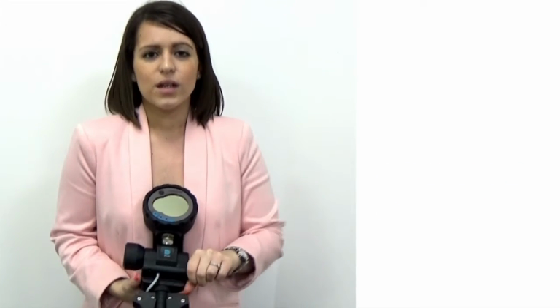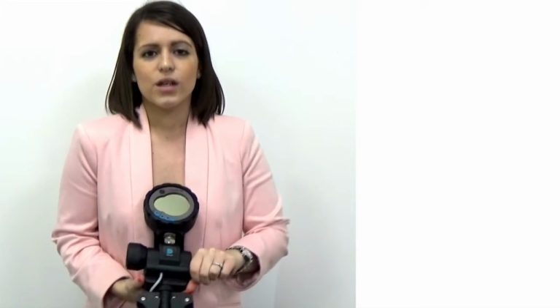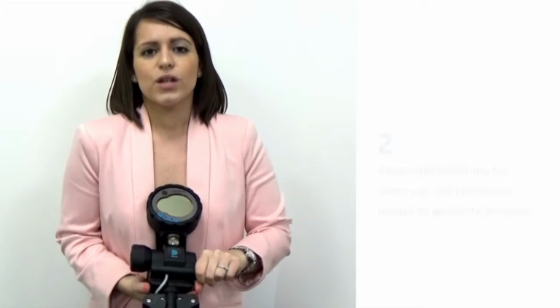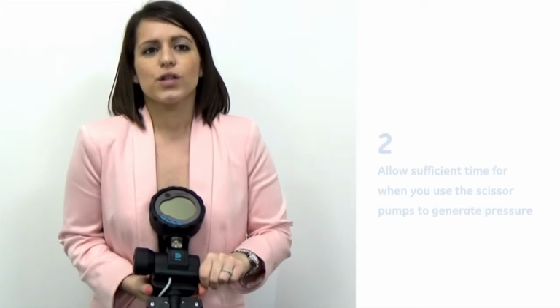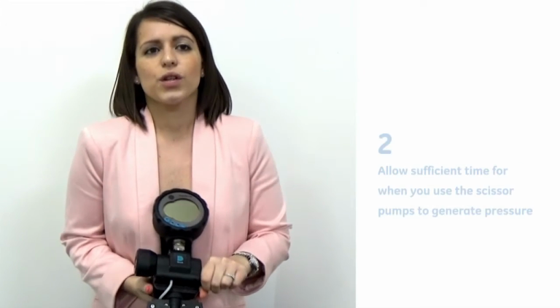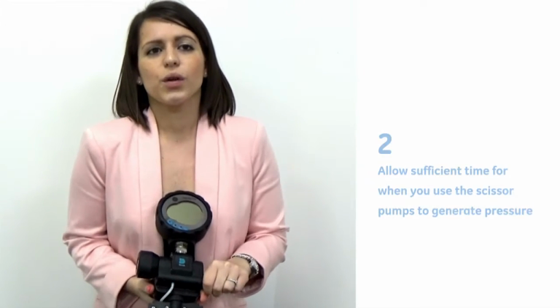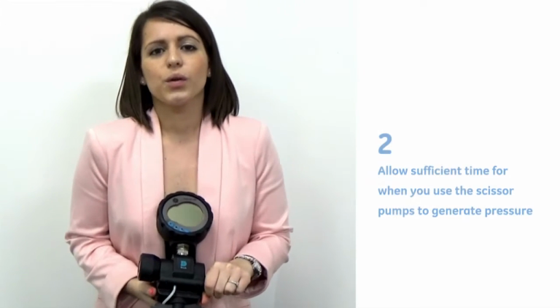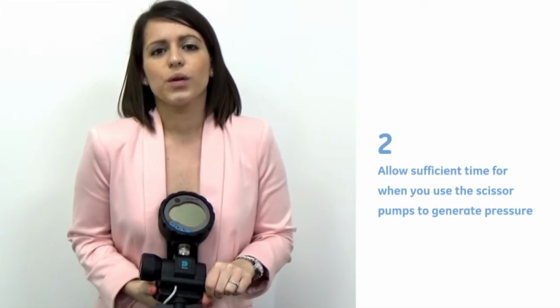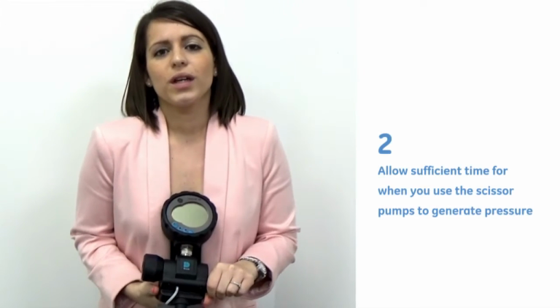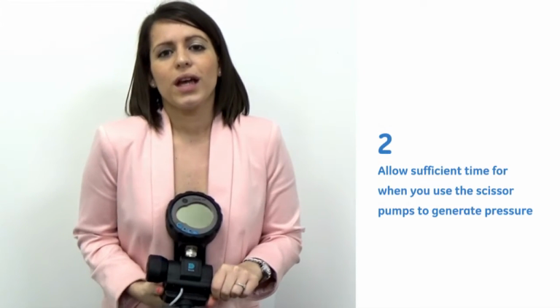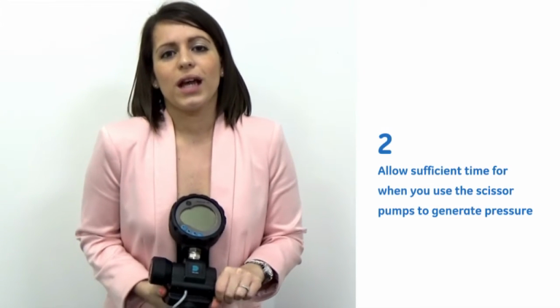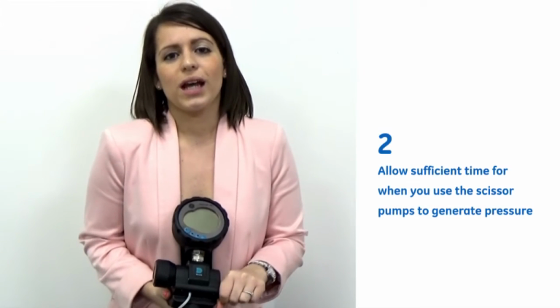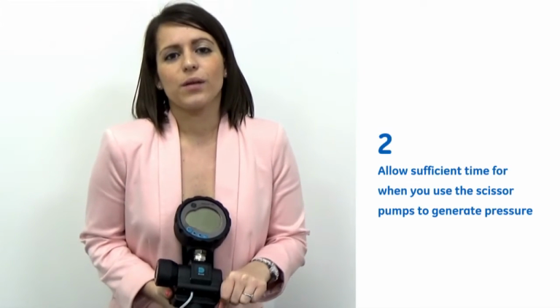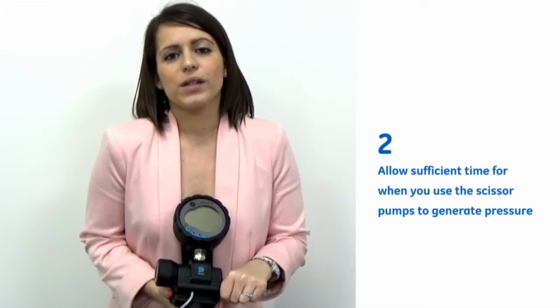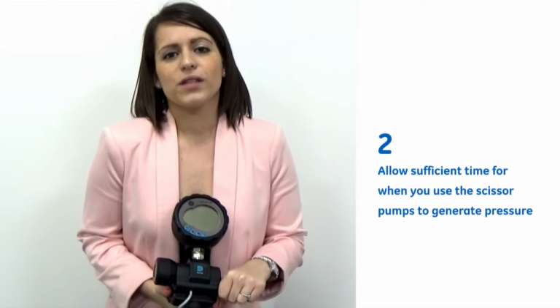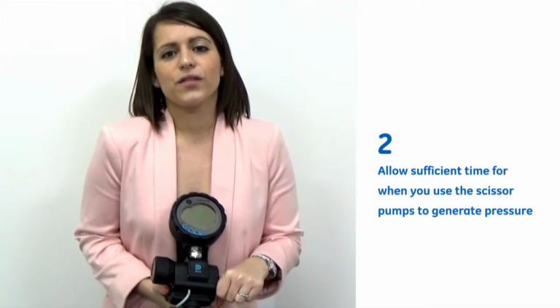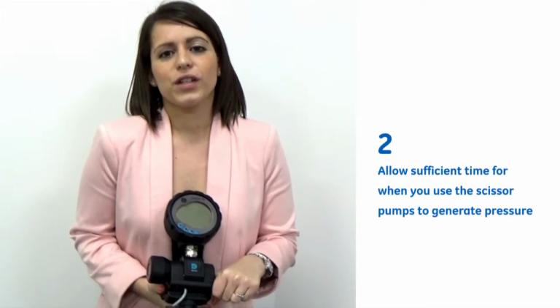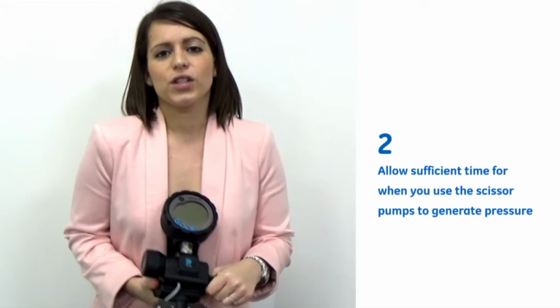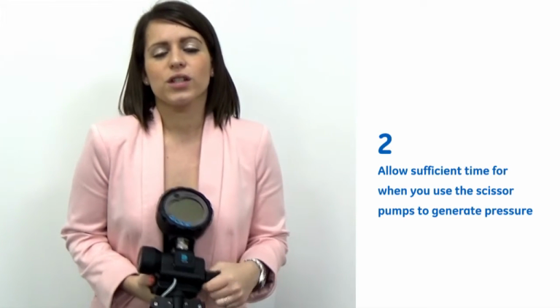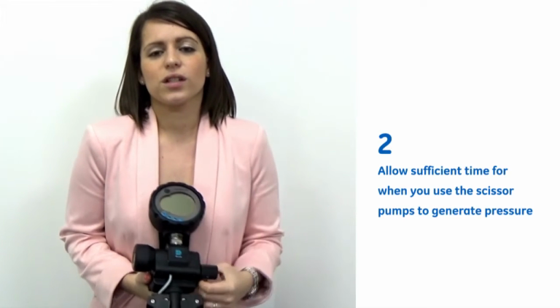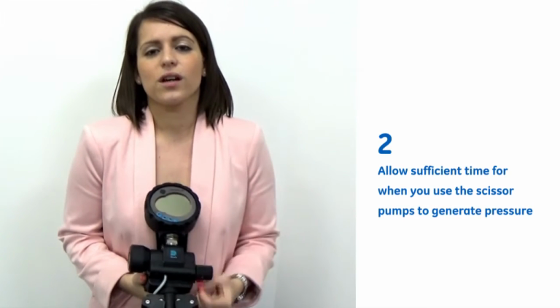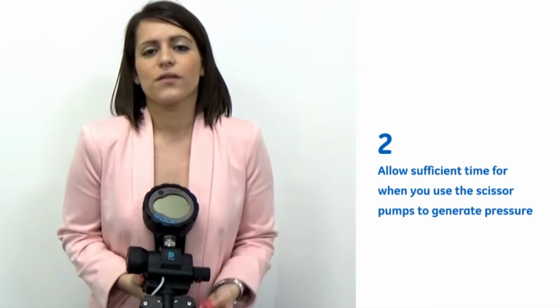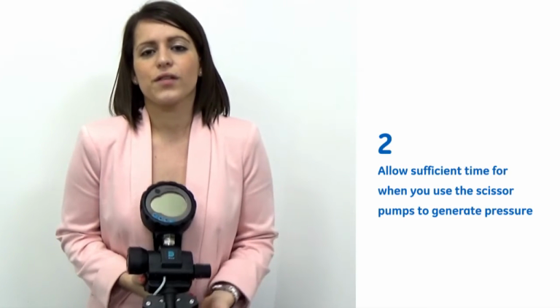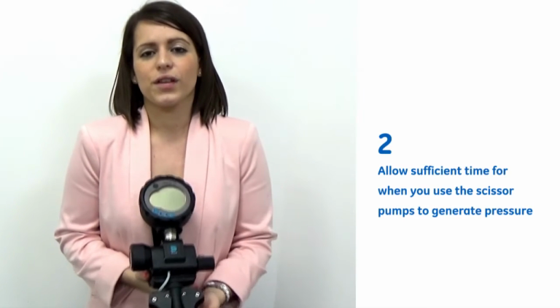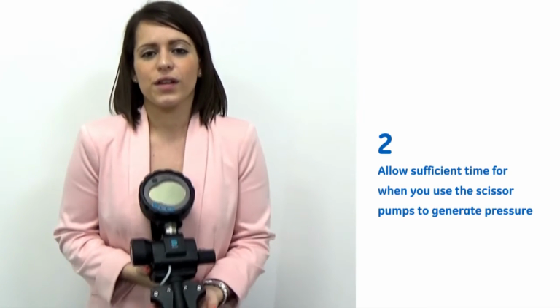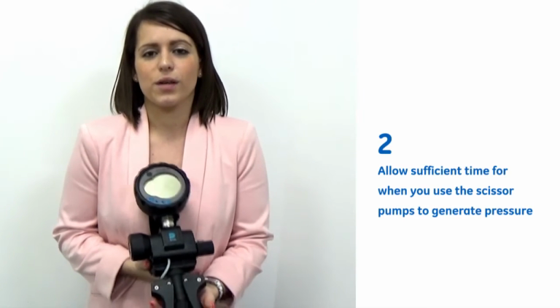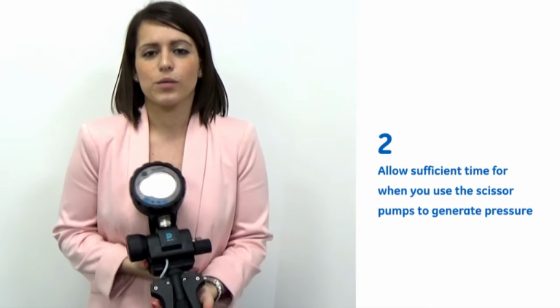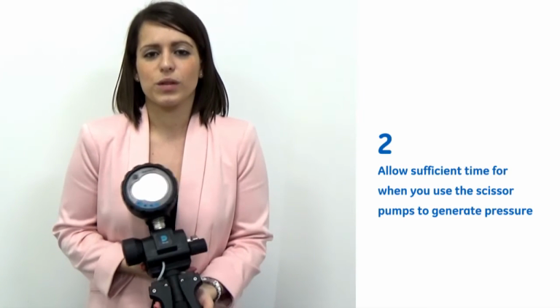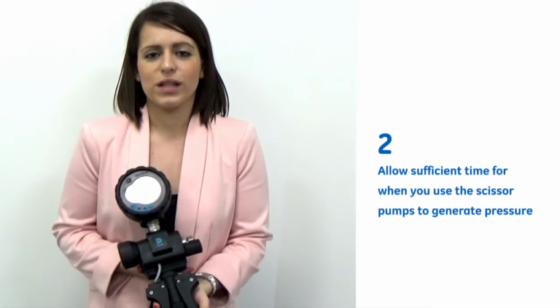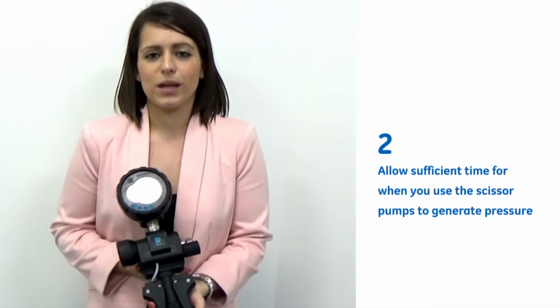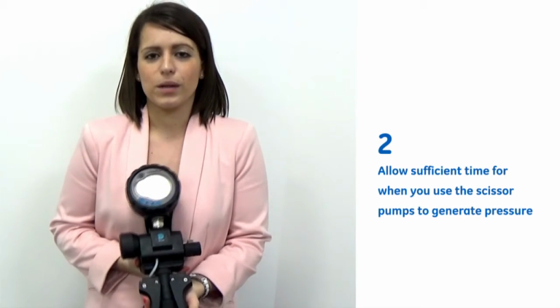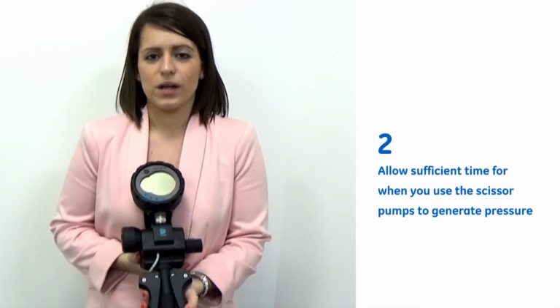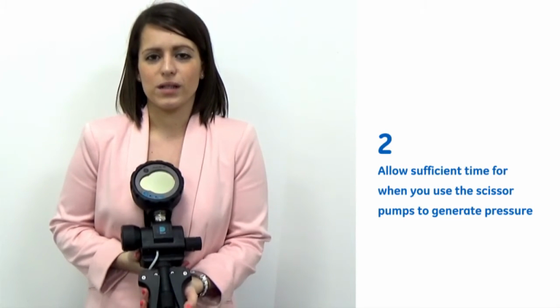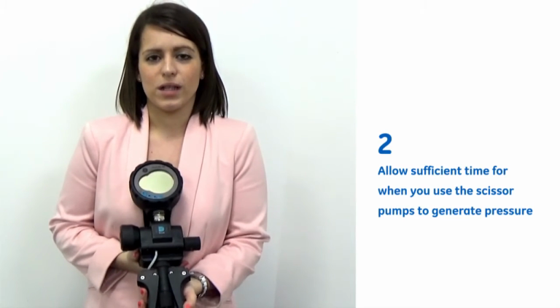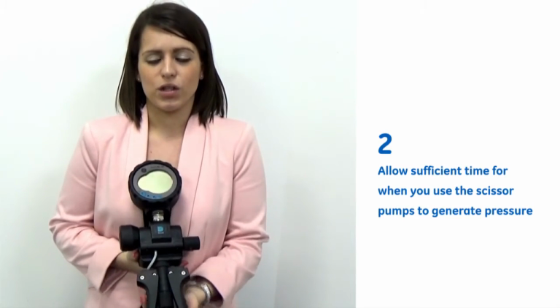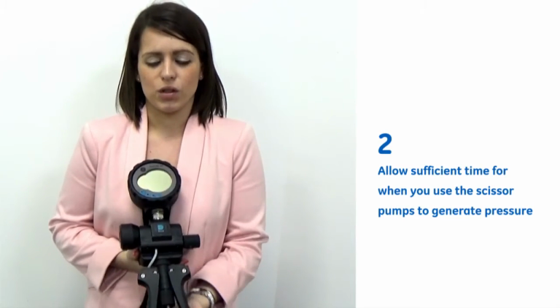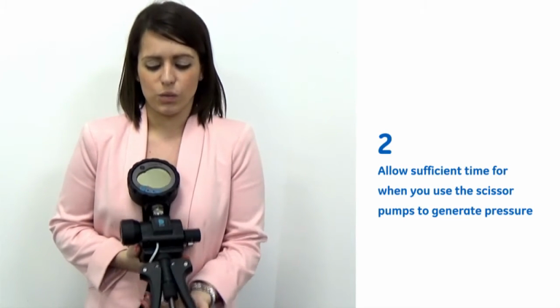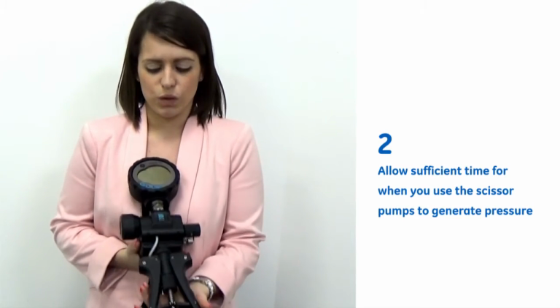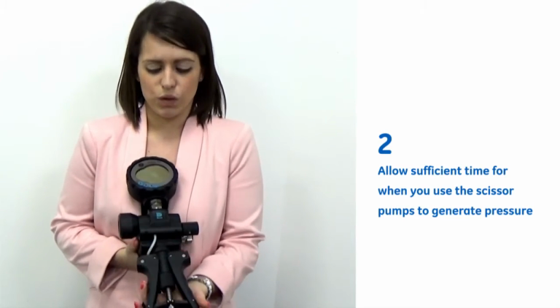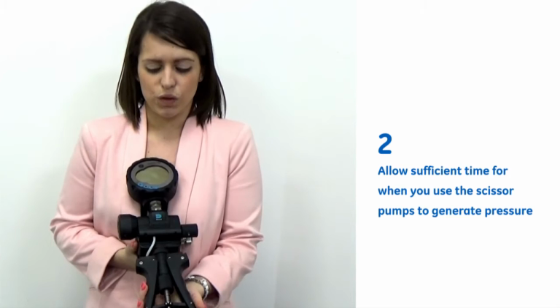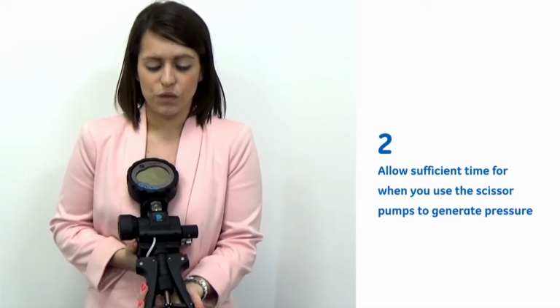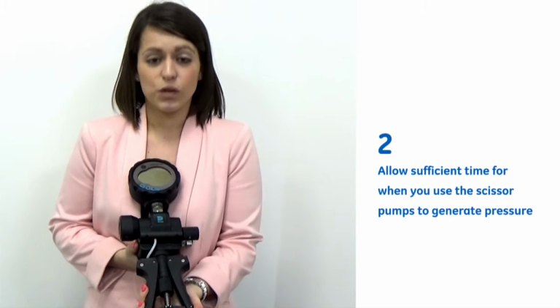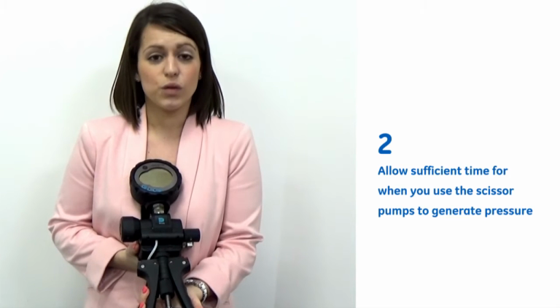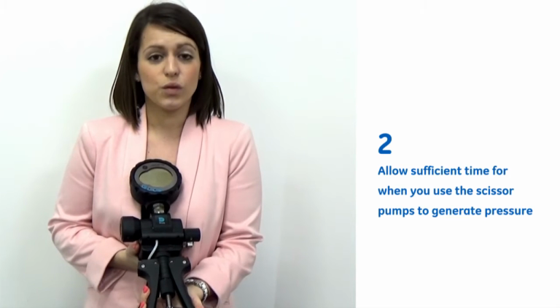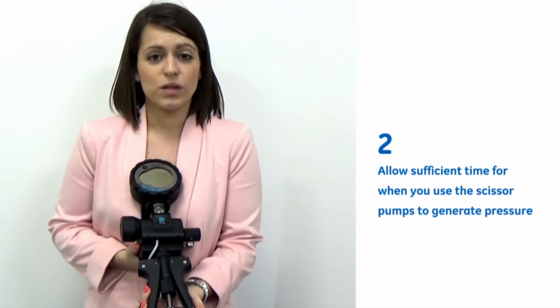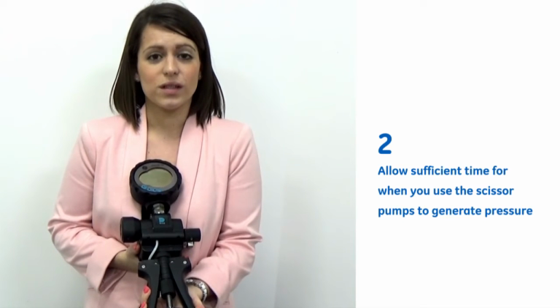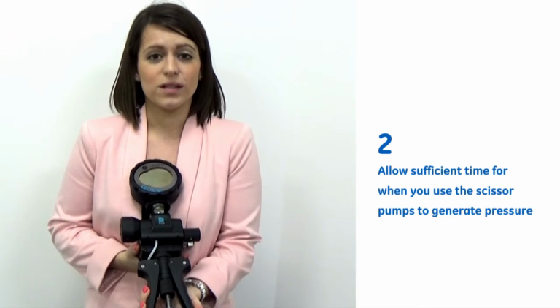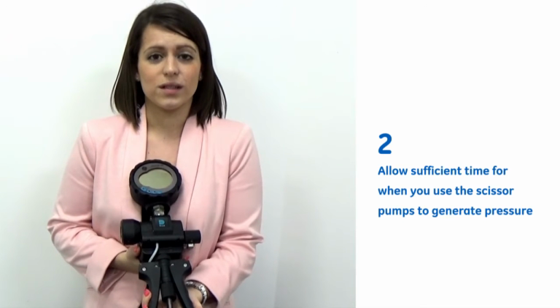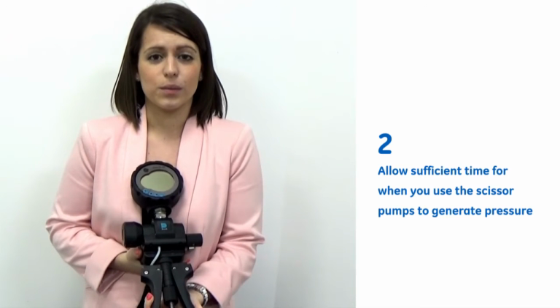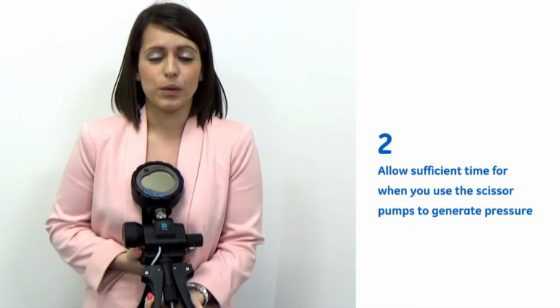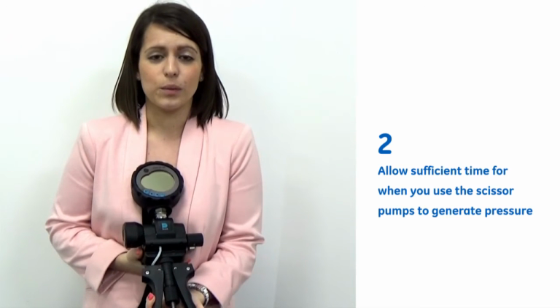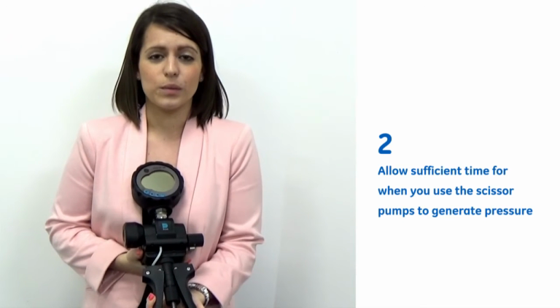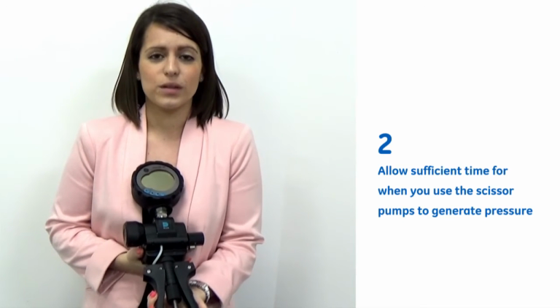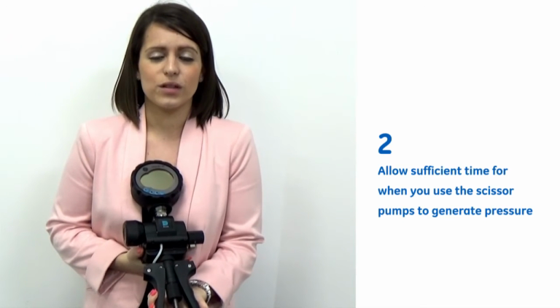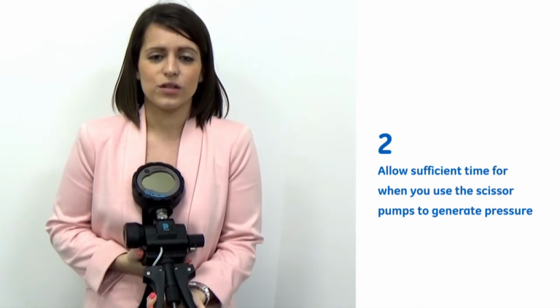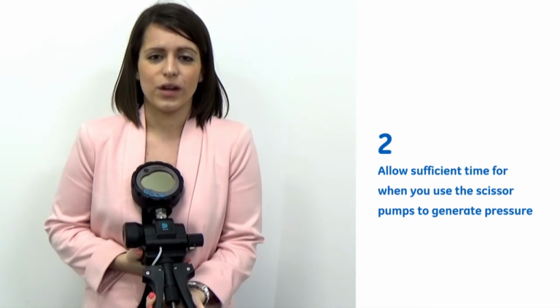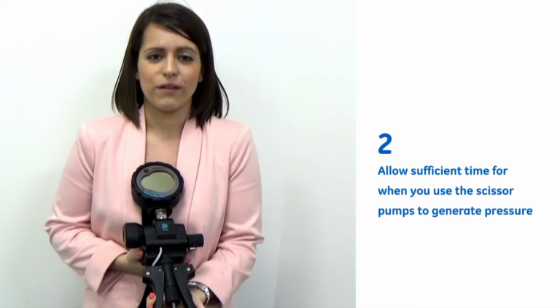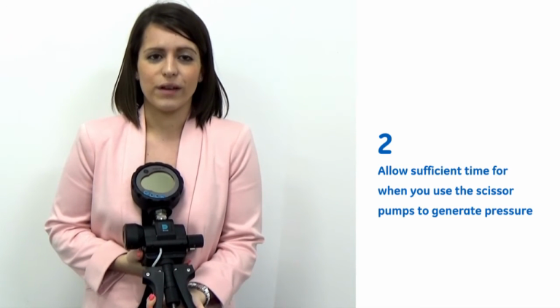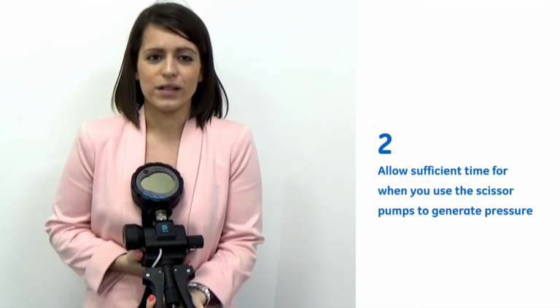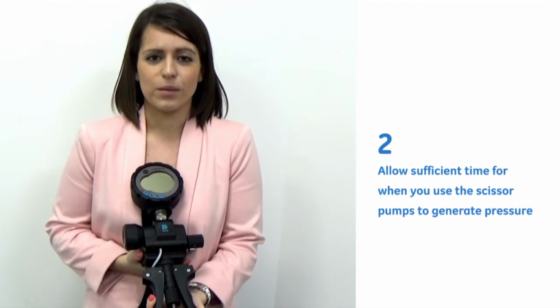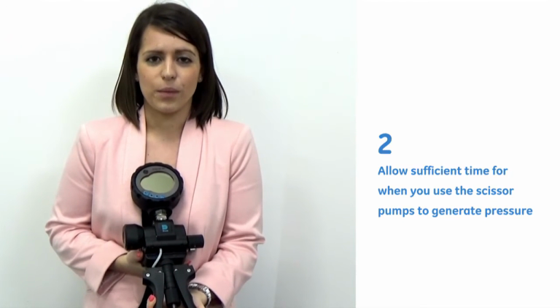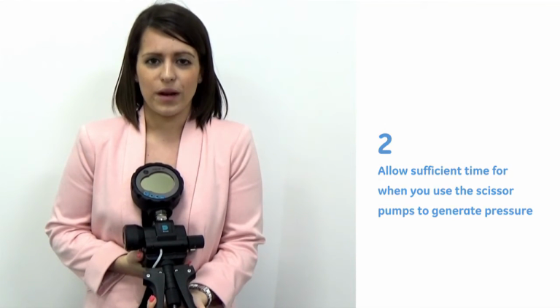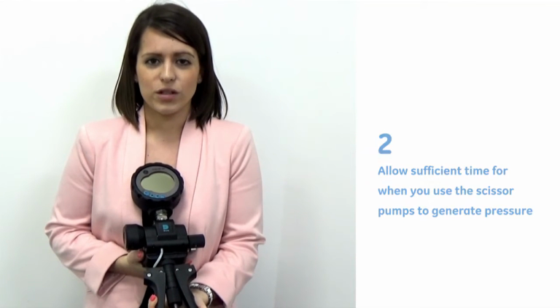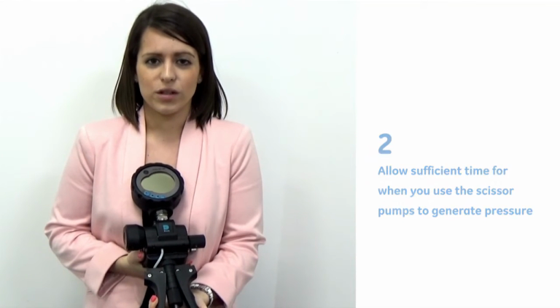Two, allowing sufficient time for thermal stabilisation once you've used the scissor pumps to generate the pressure.